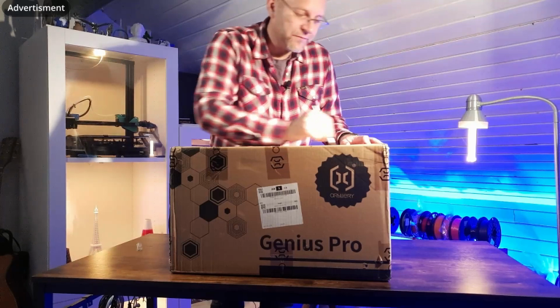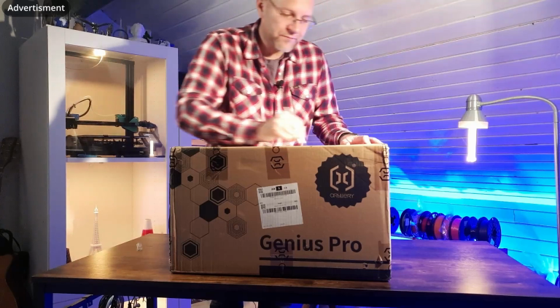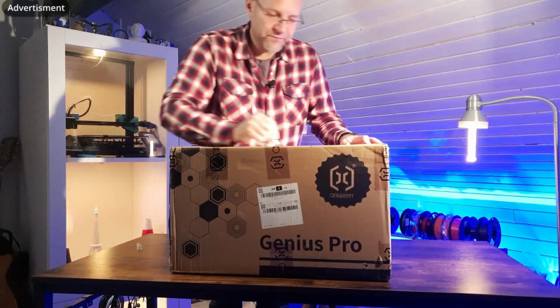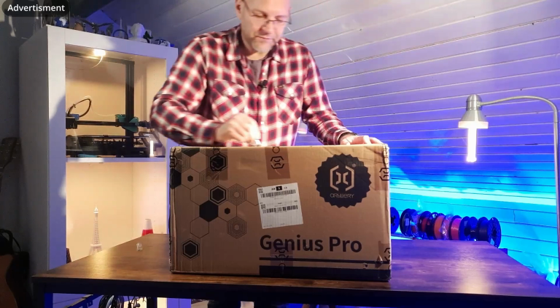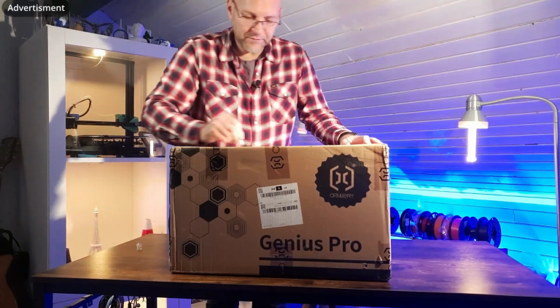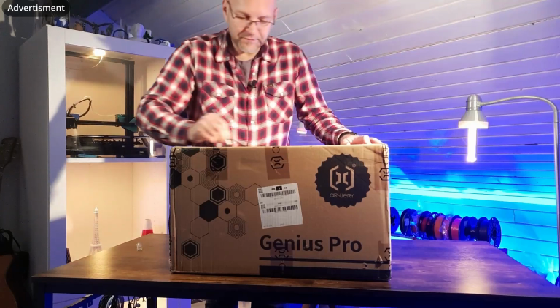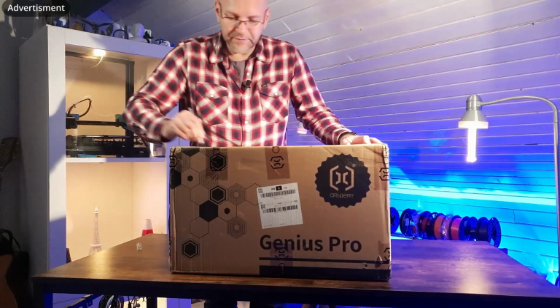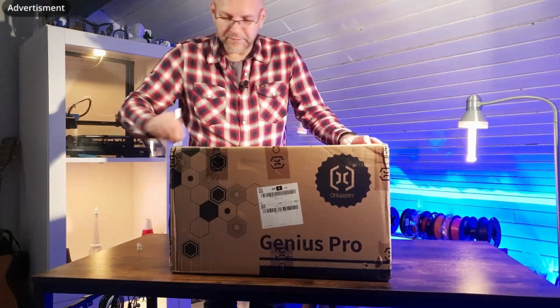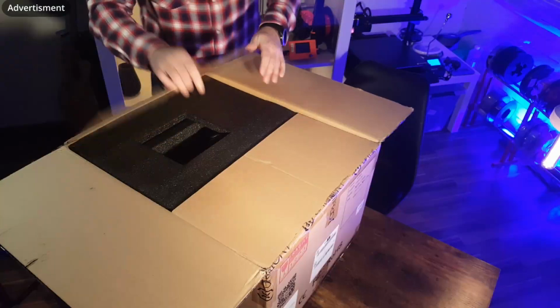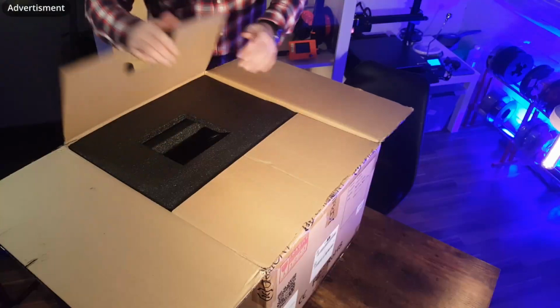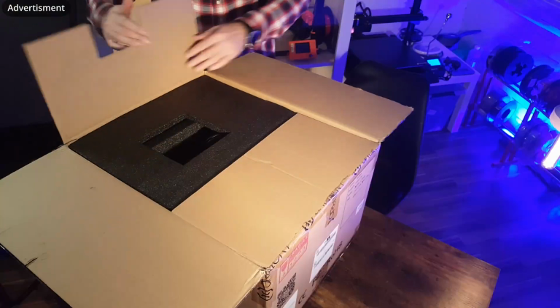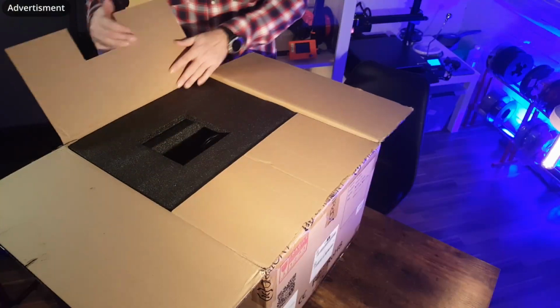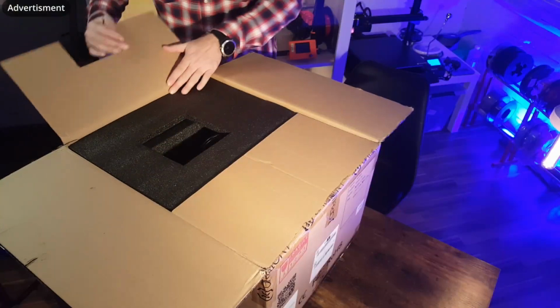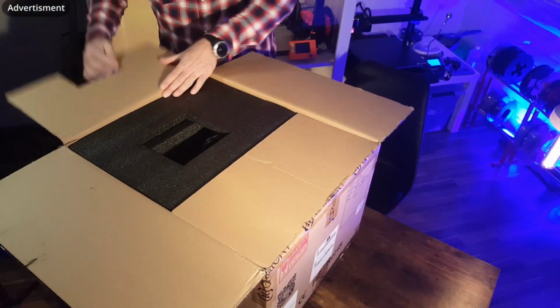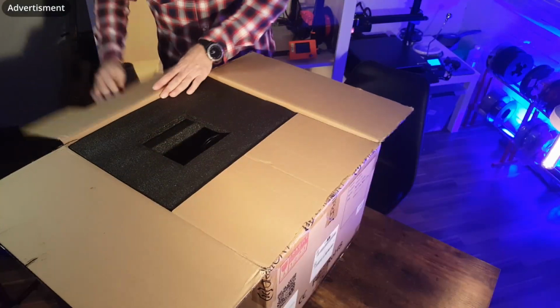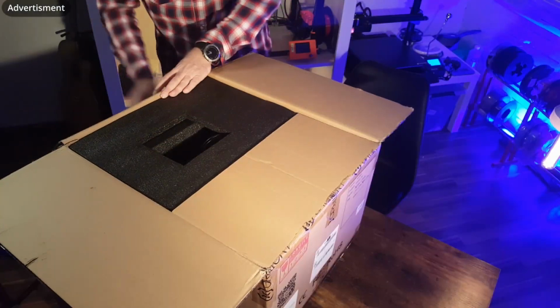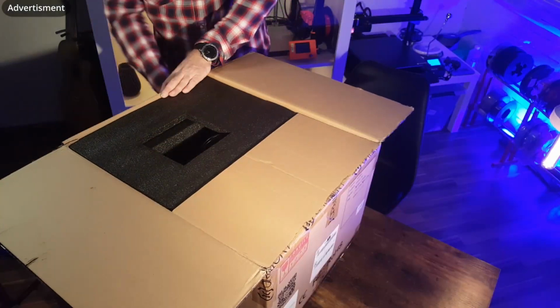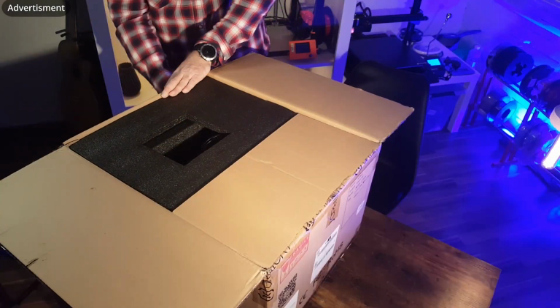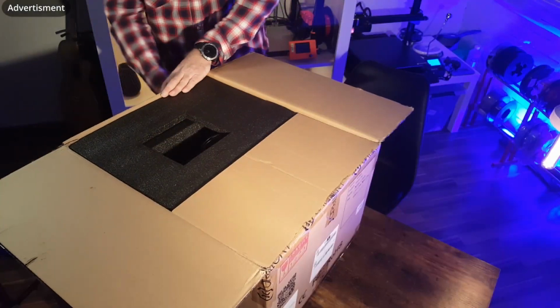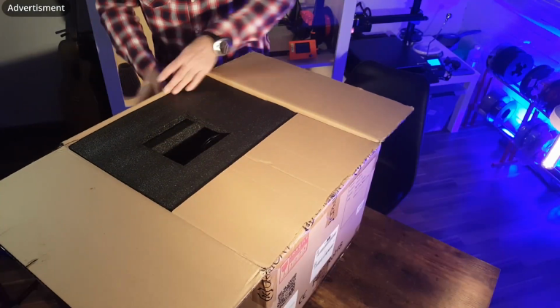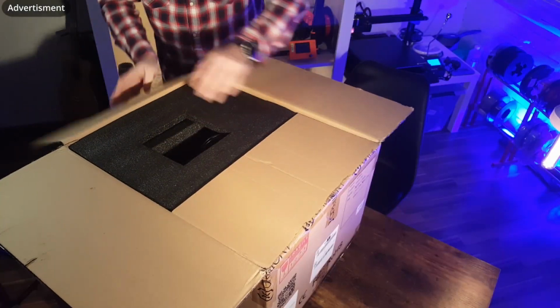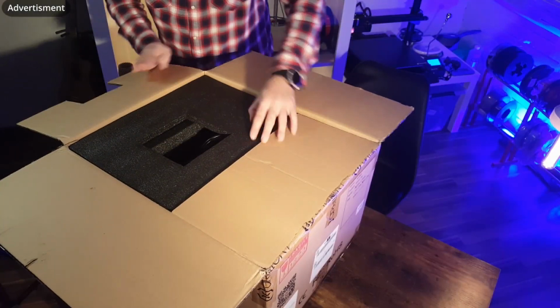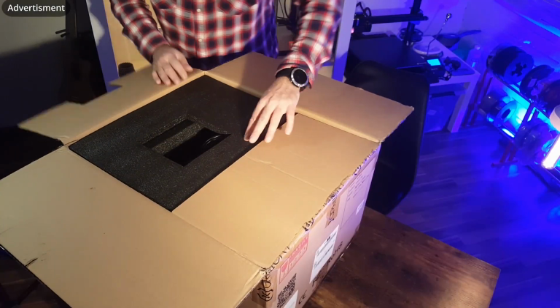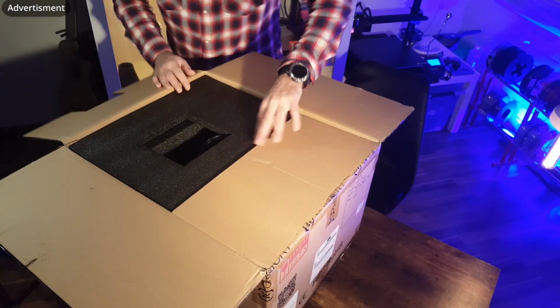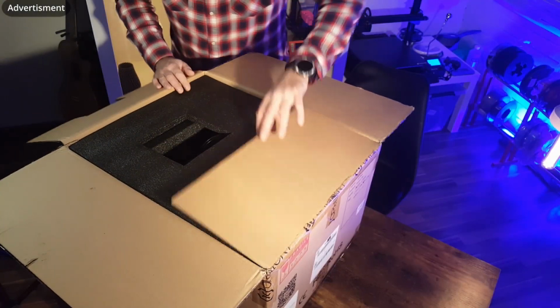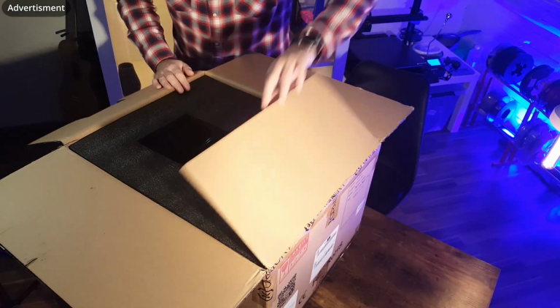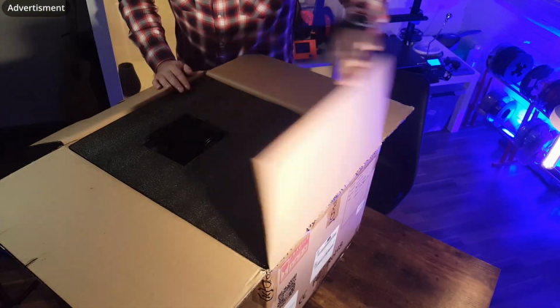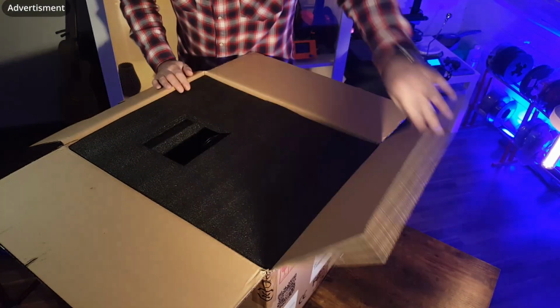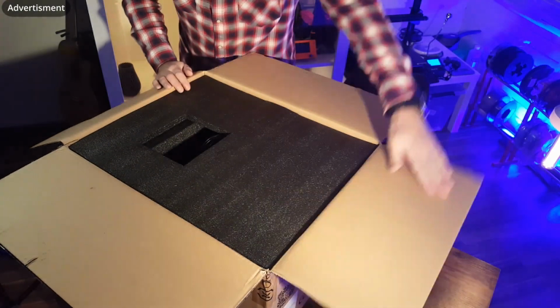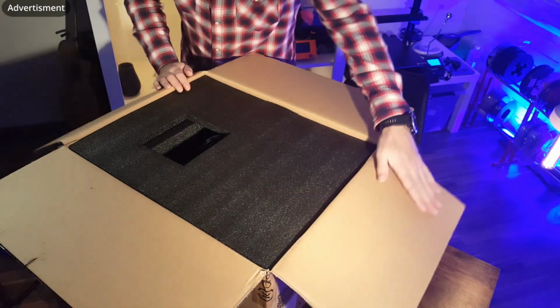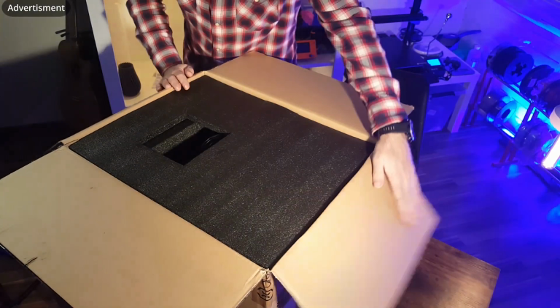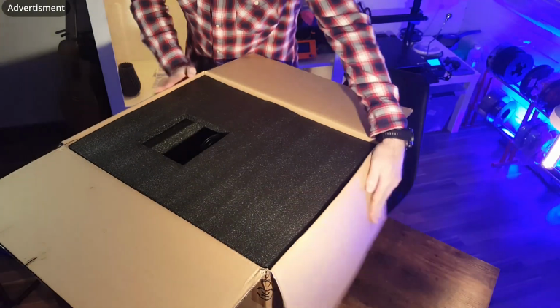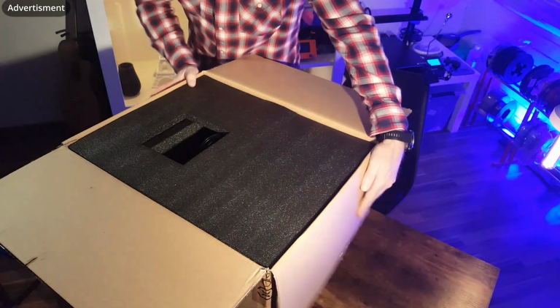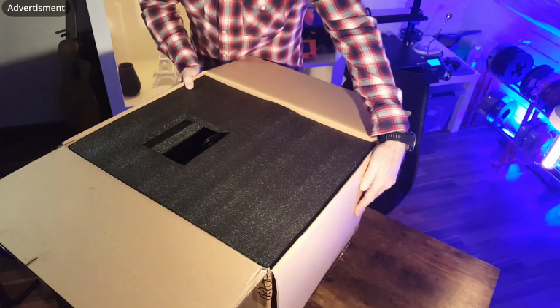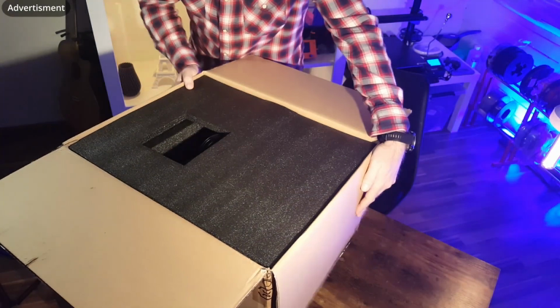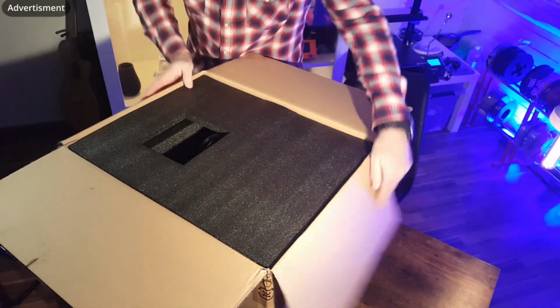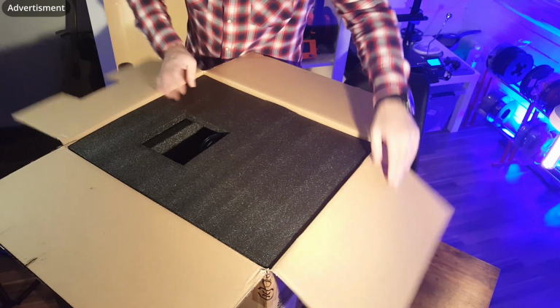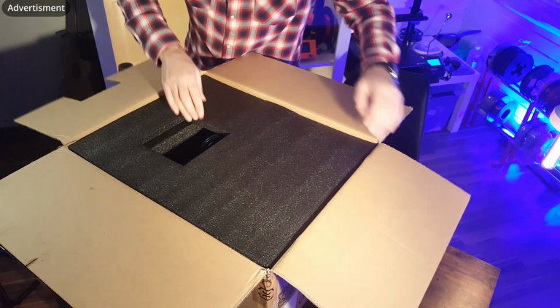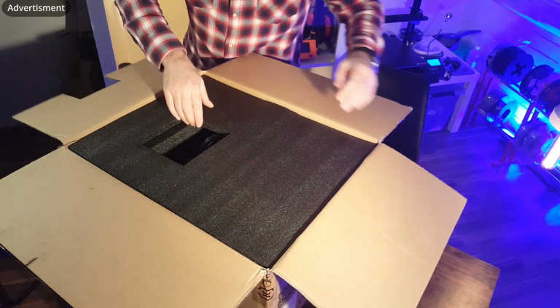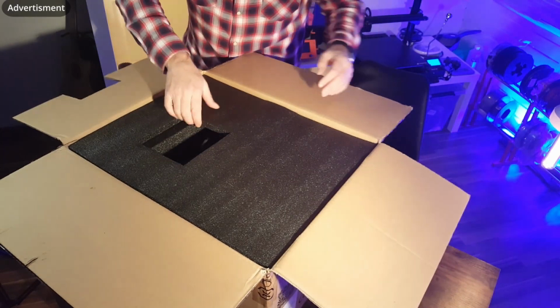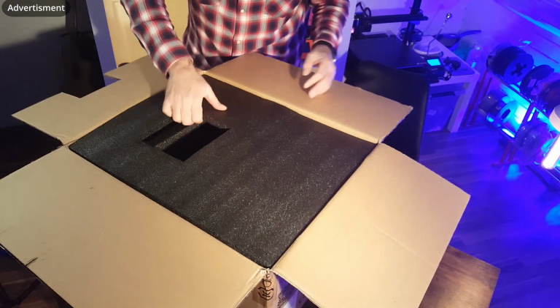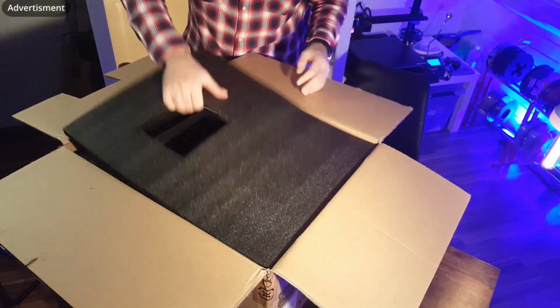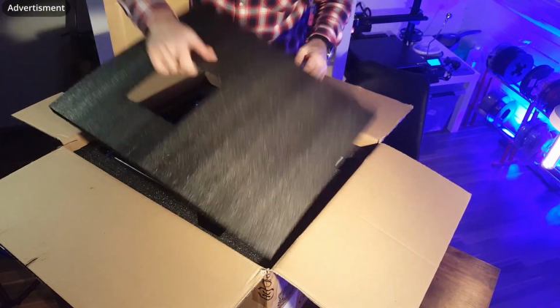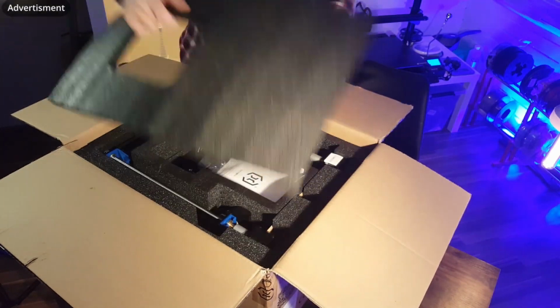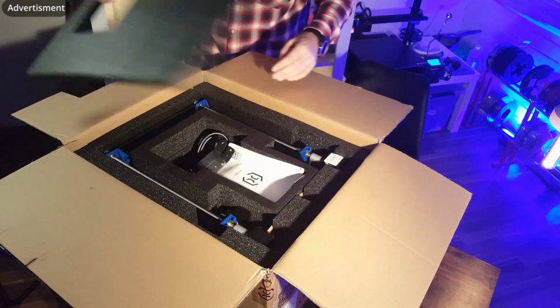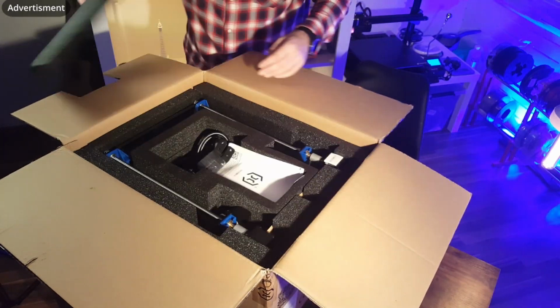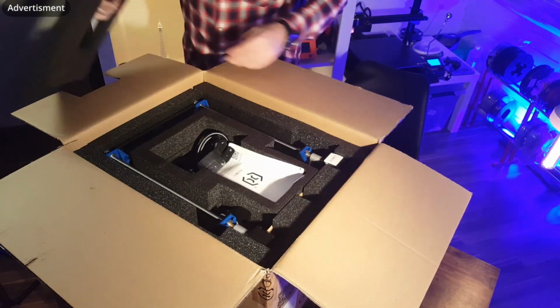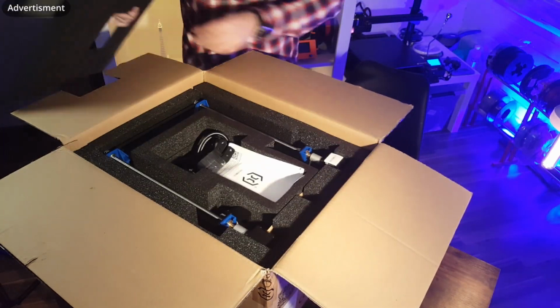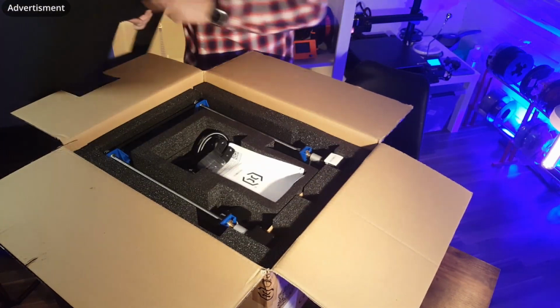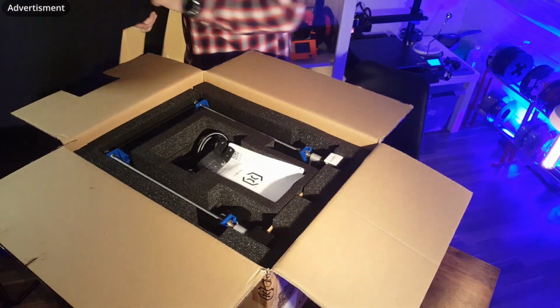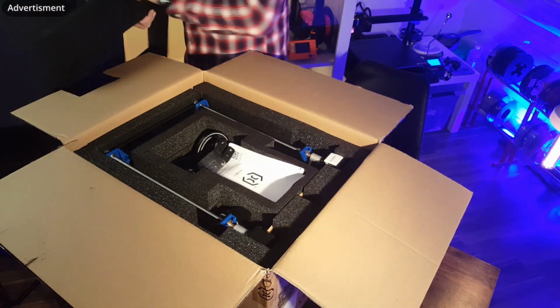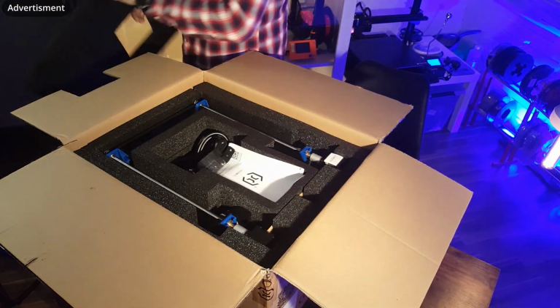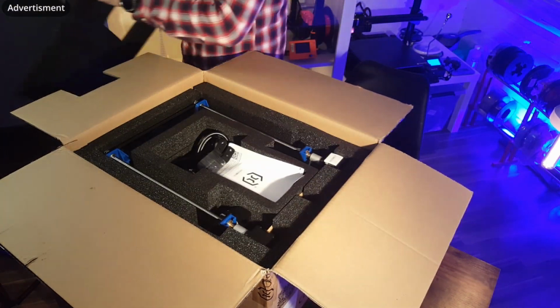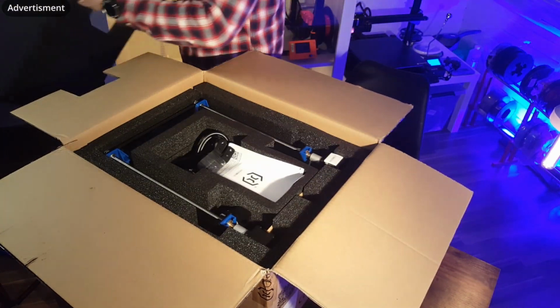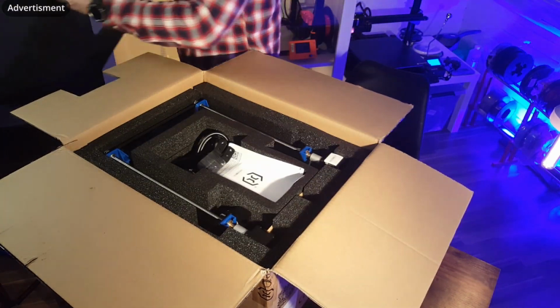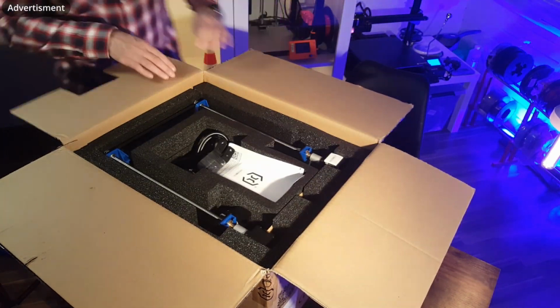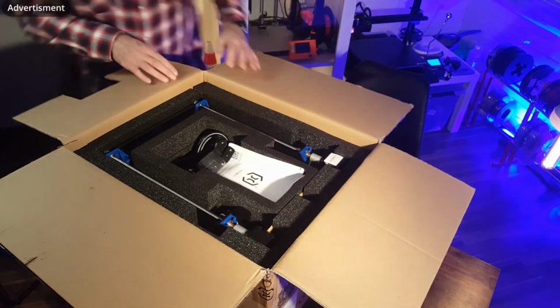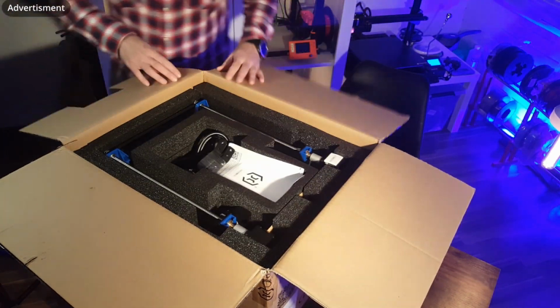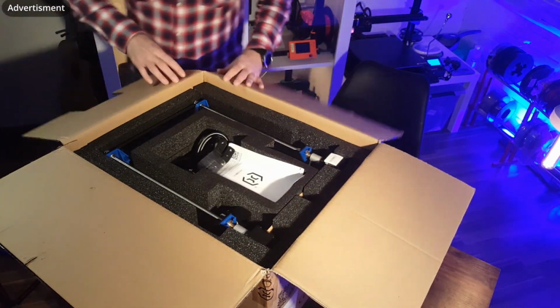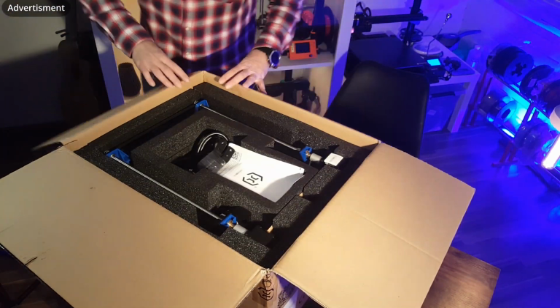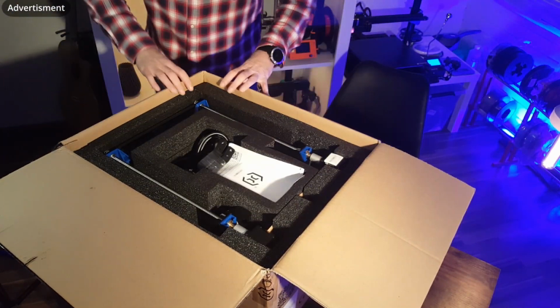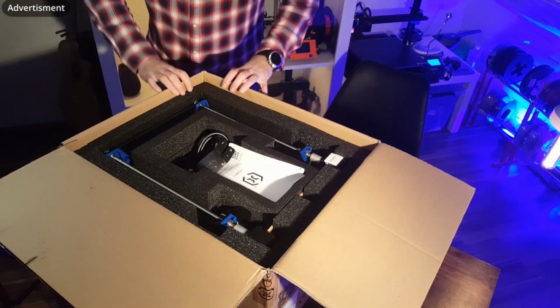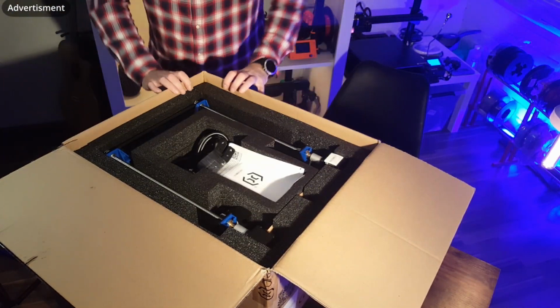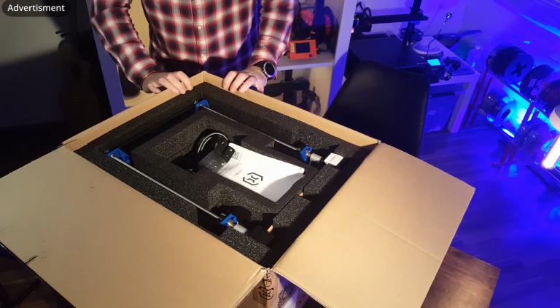Hello and welcome to 3D Print Passion. Today I'd like to show you the Adlery Genius Pro.